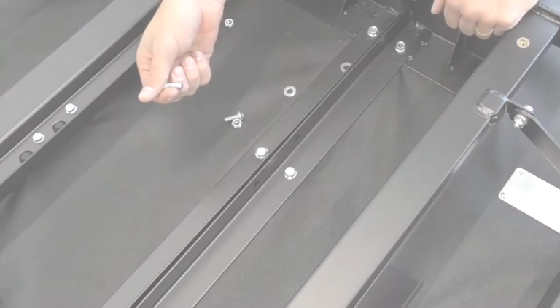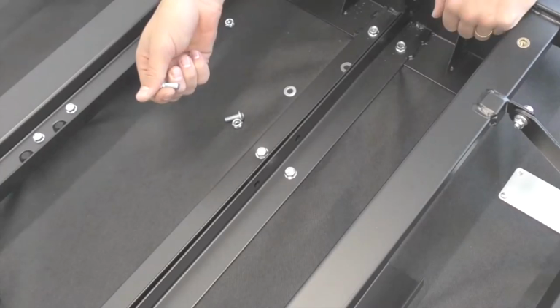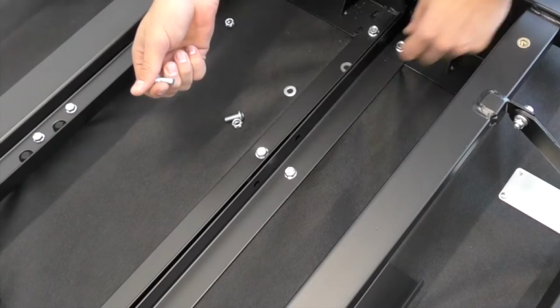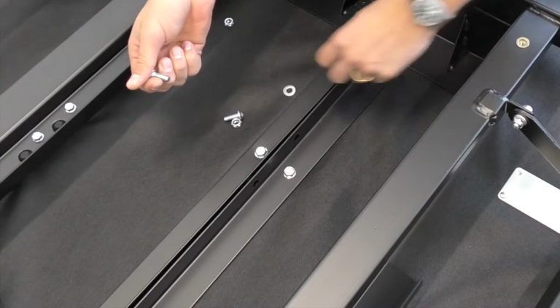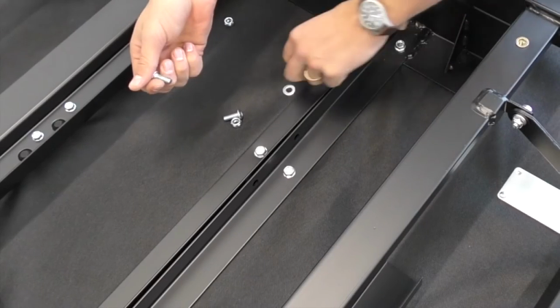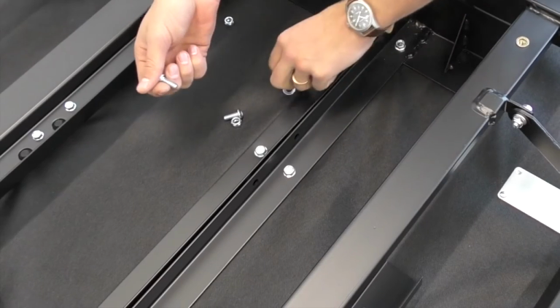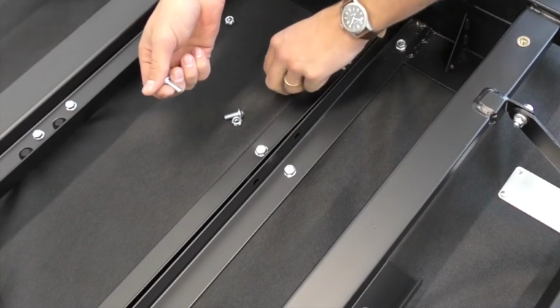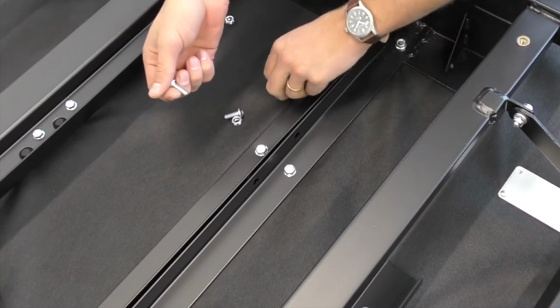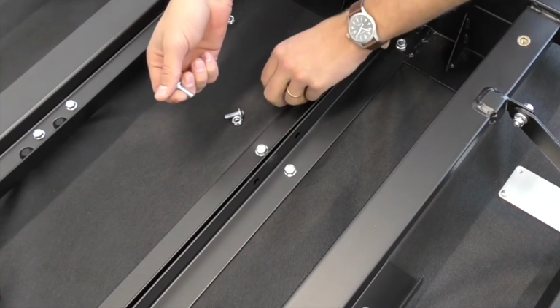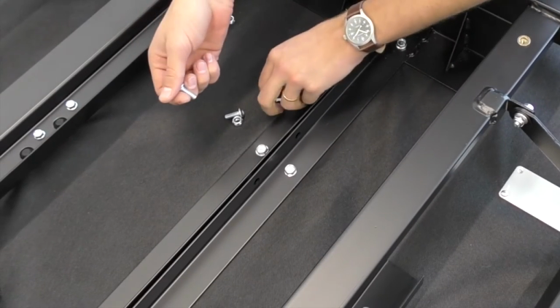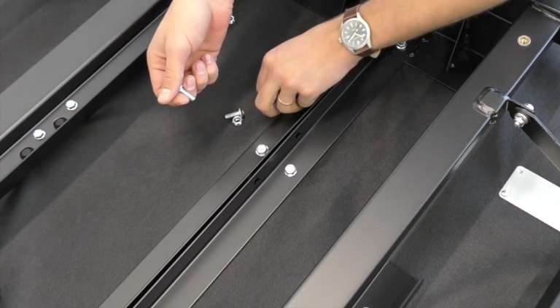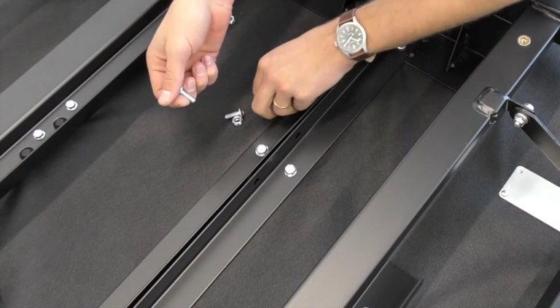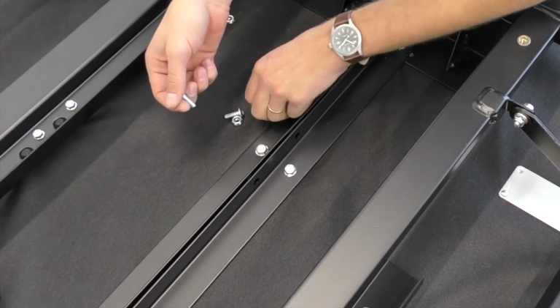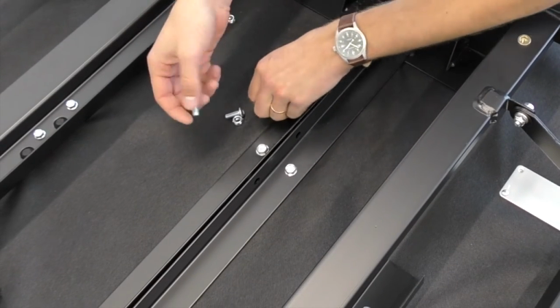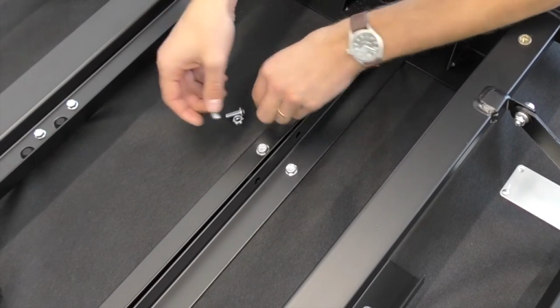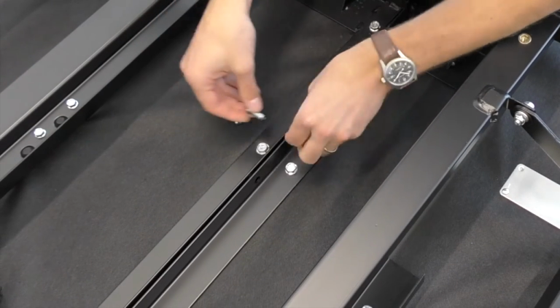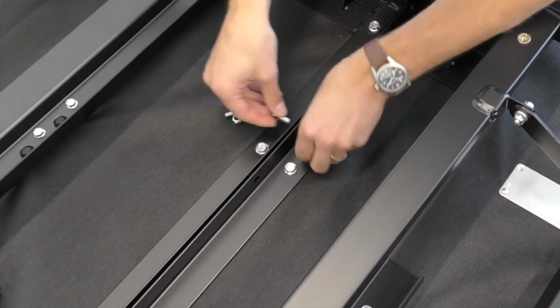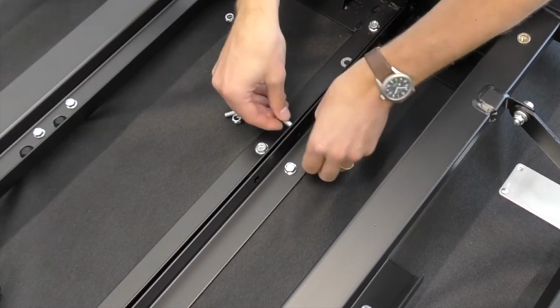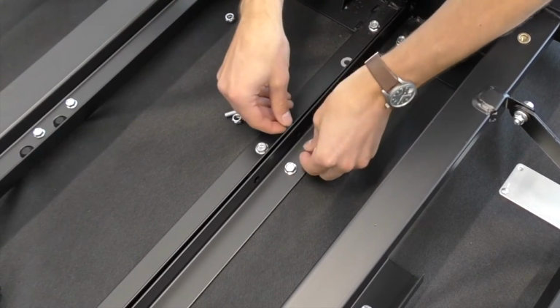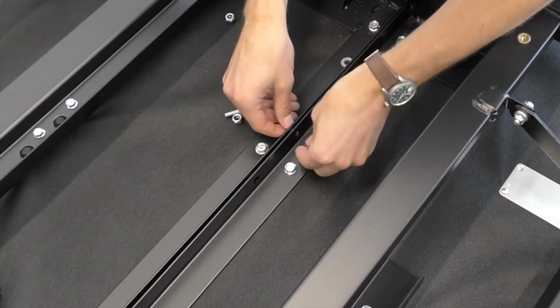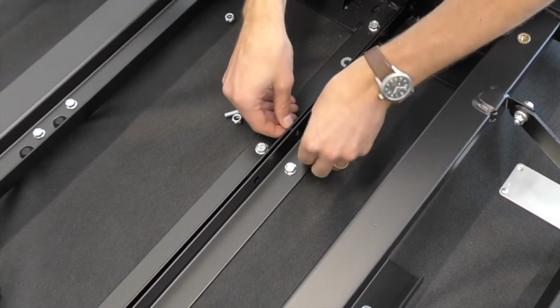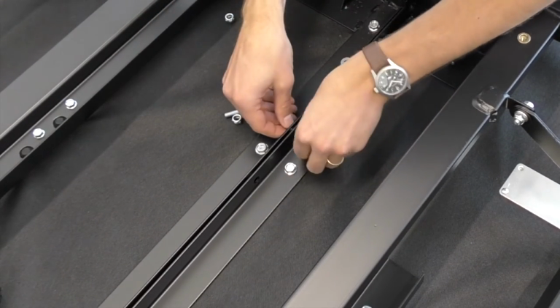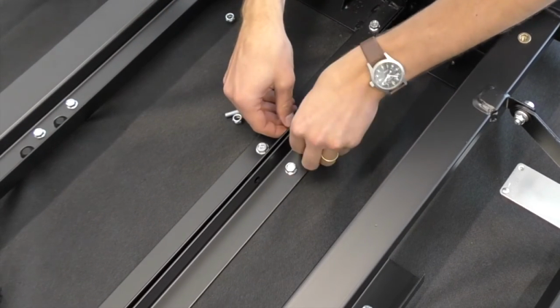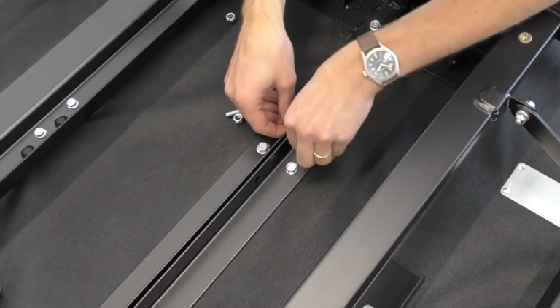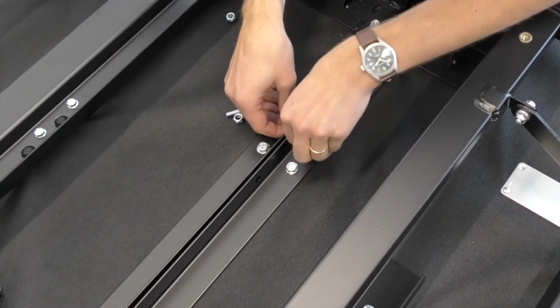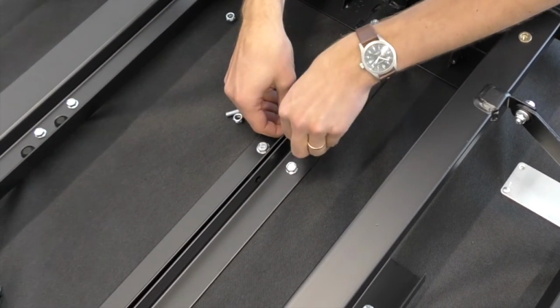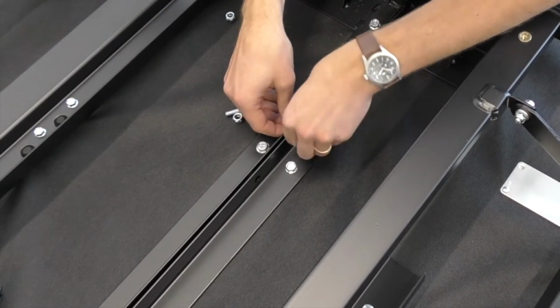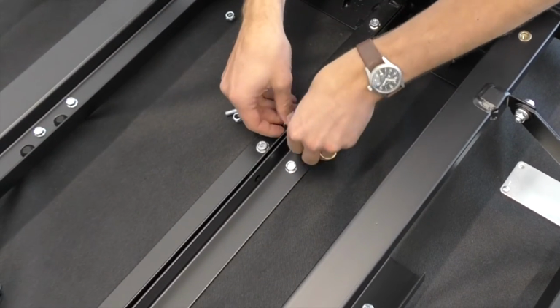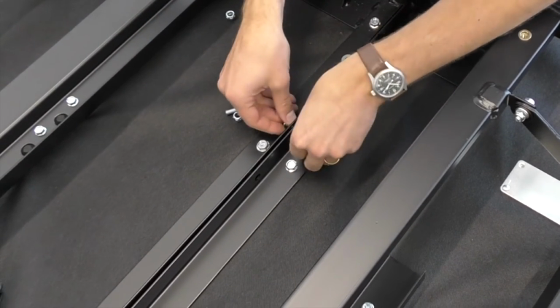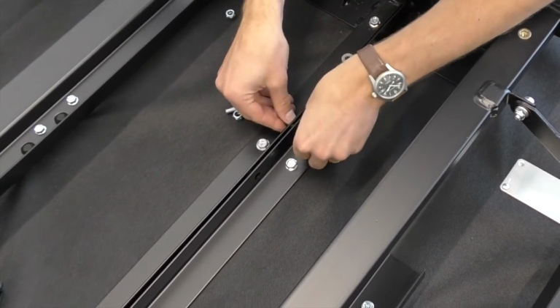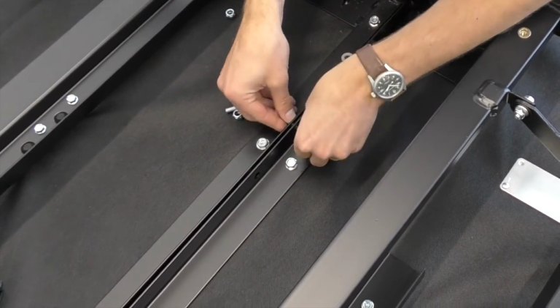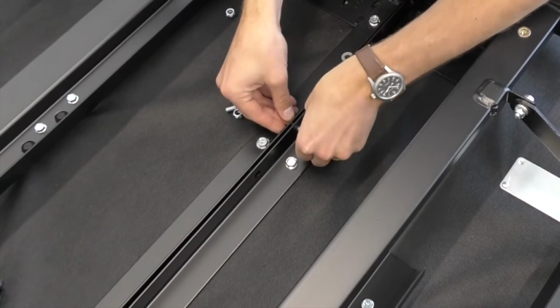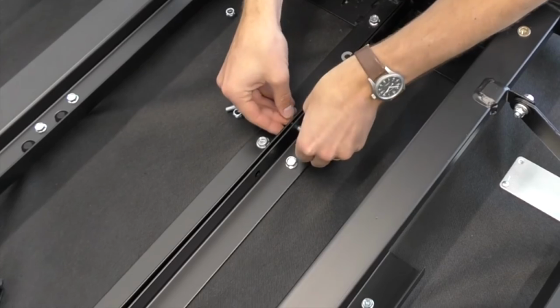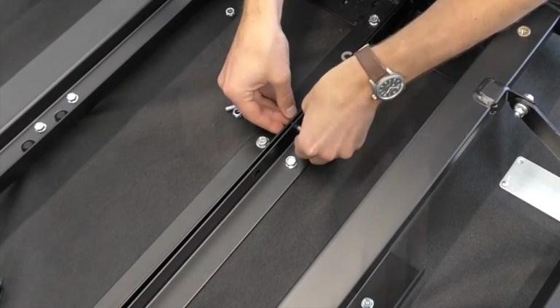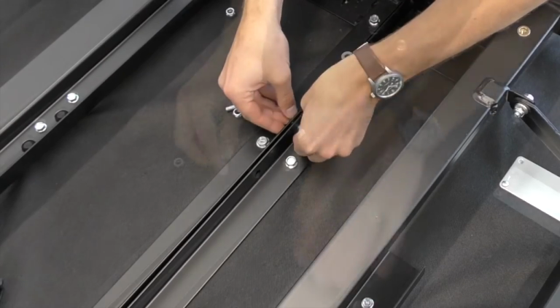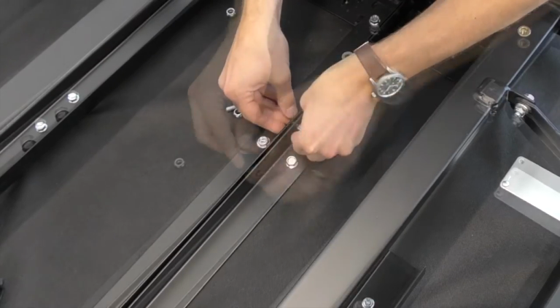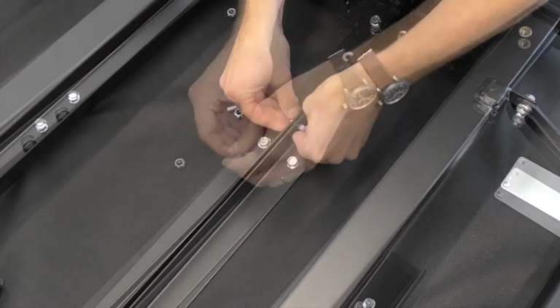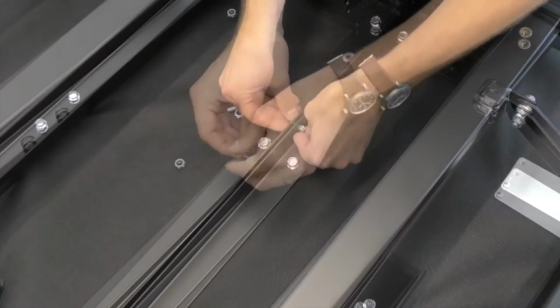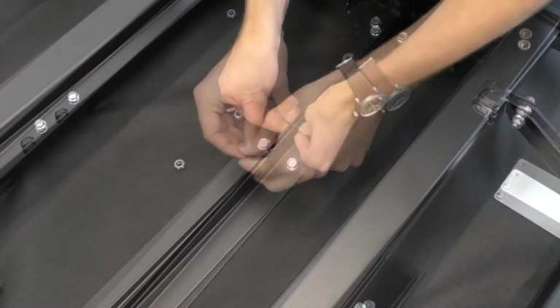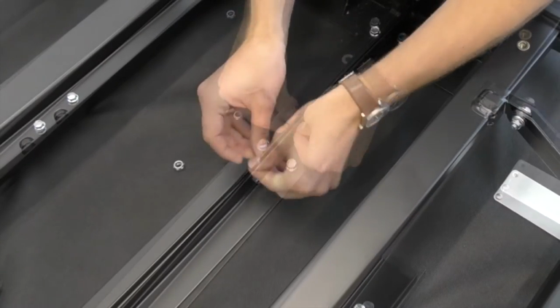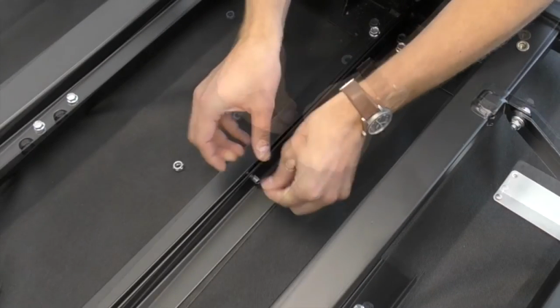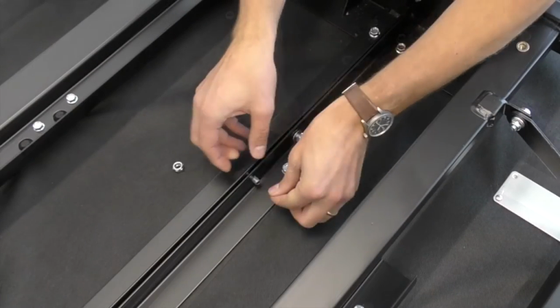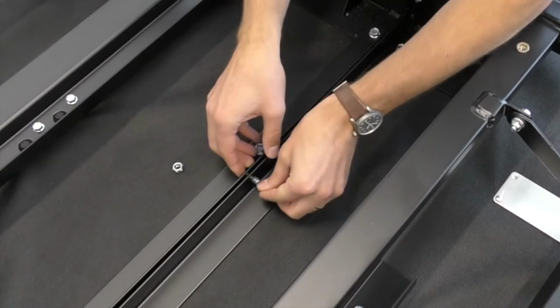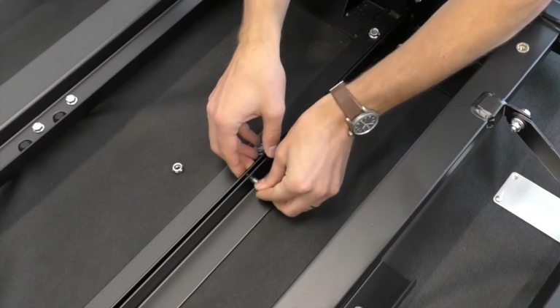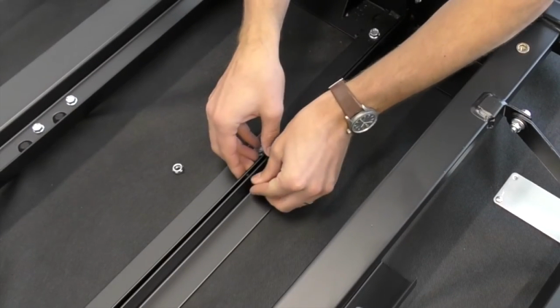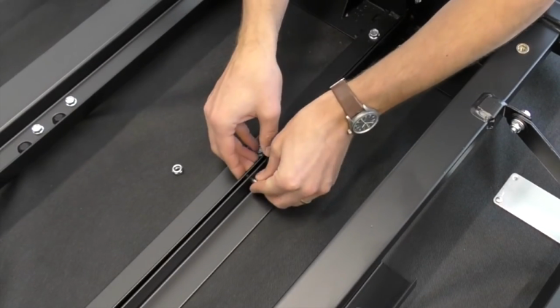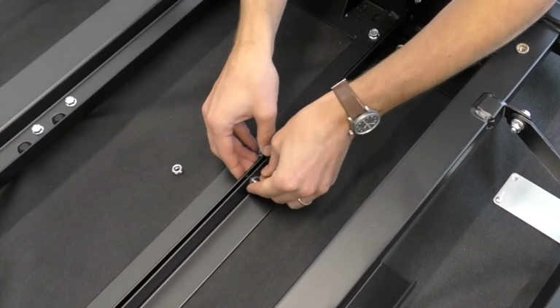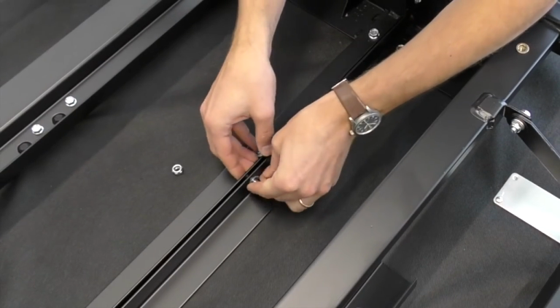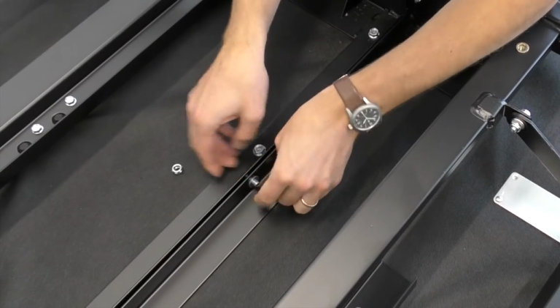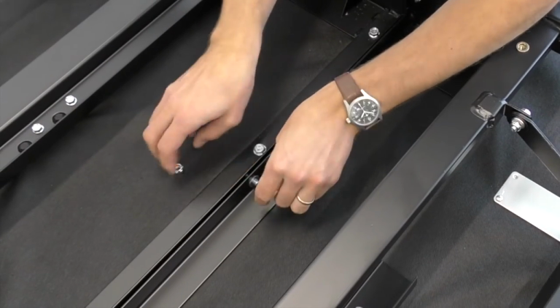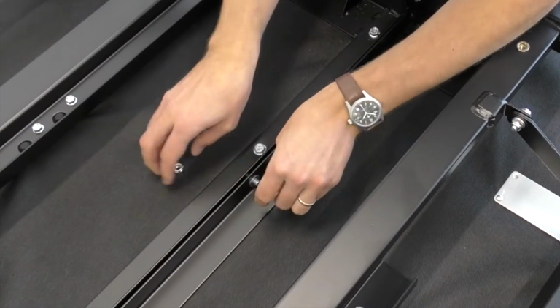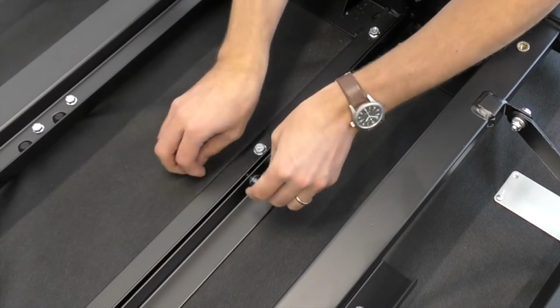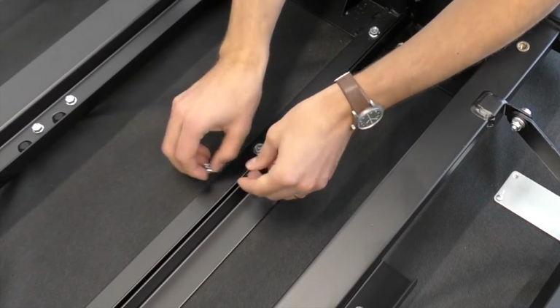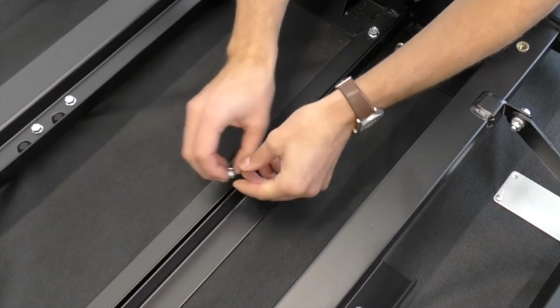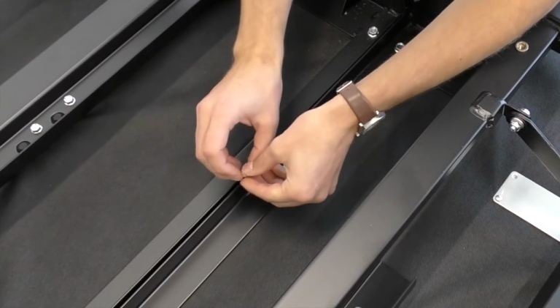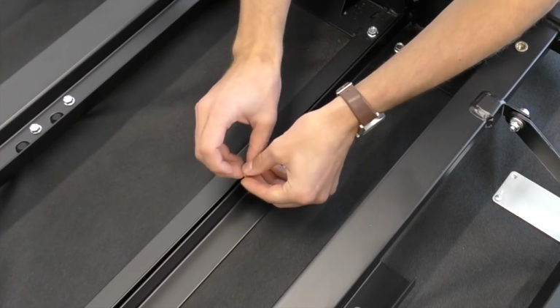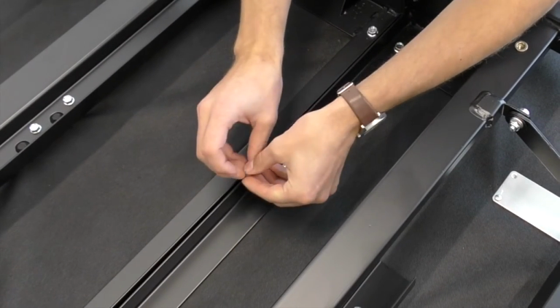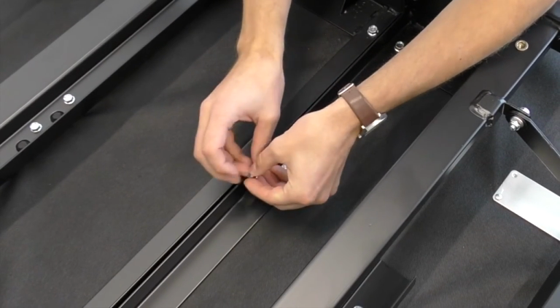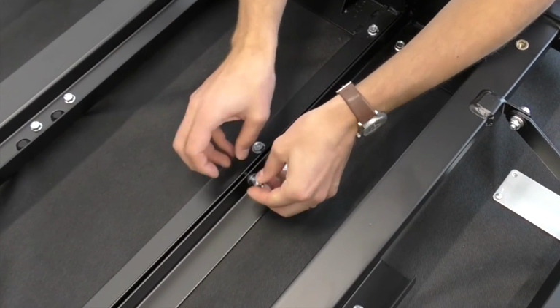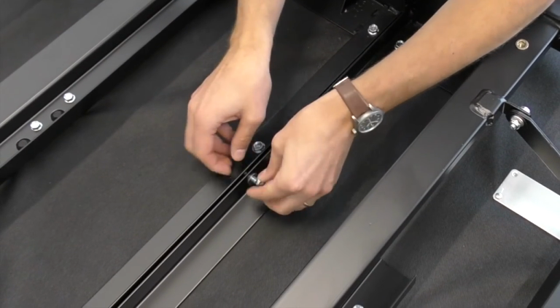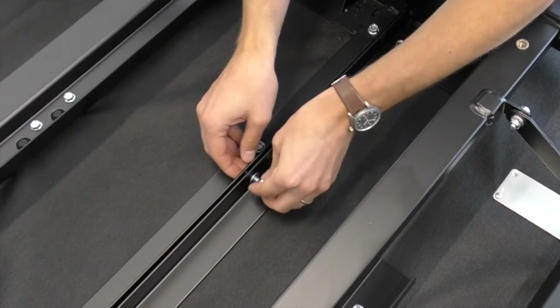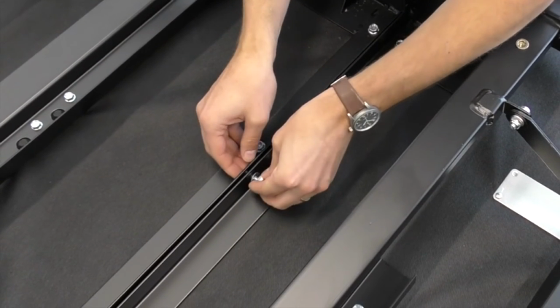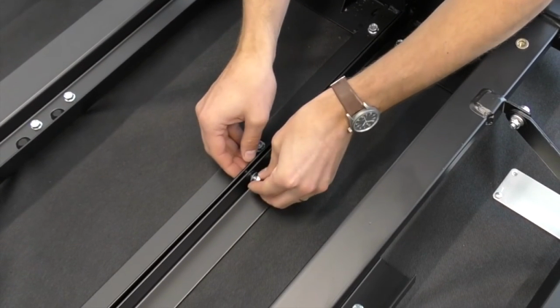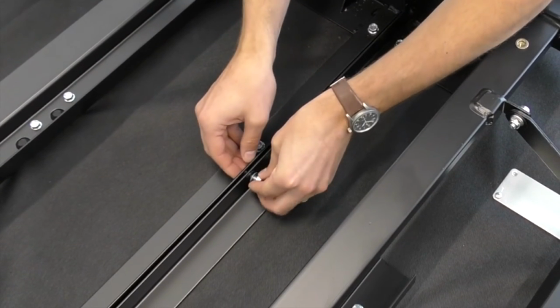Refer to figures A and B in the Divided King Installation Guide. Once aligned, using four bolts, nuts, washers, and supplied wrenches, secure the two frames together.